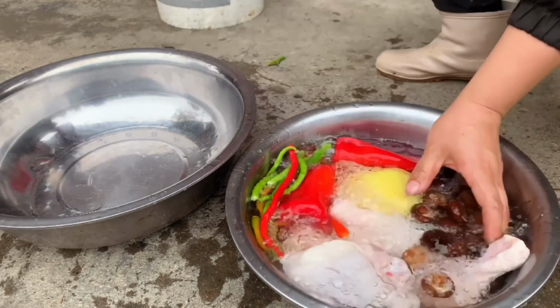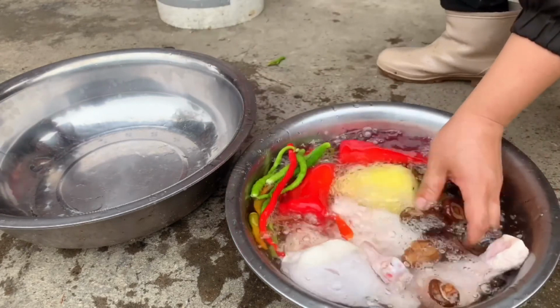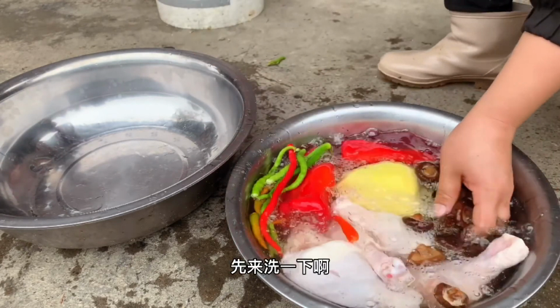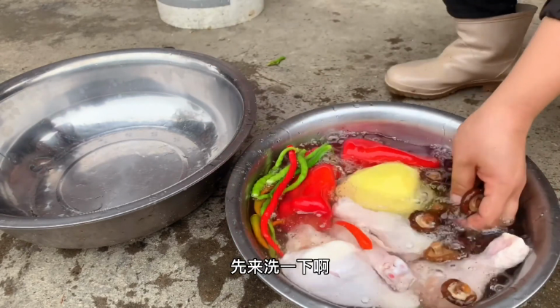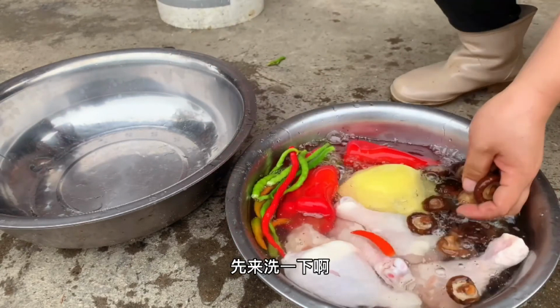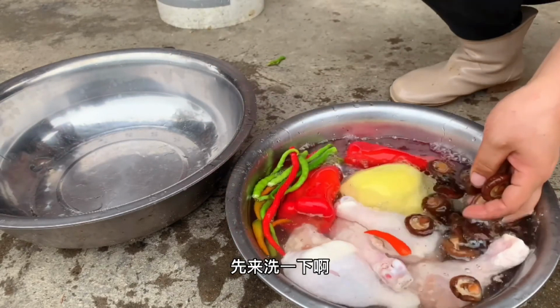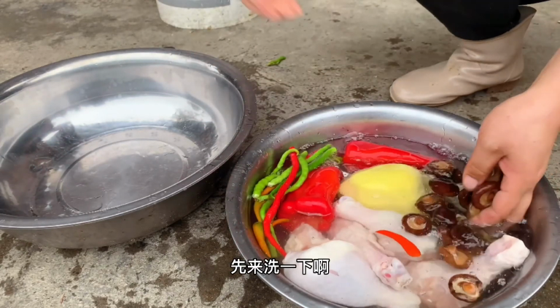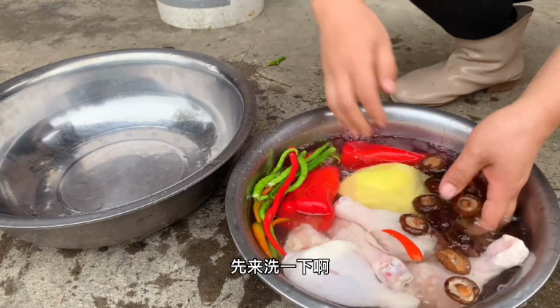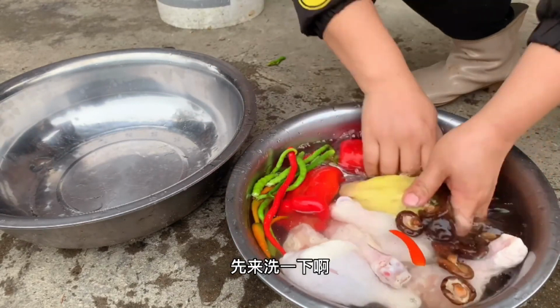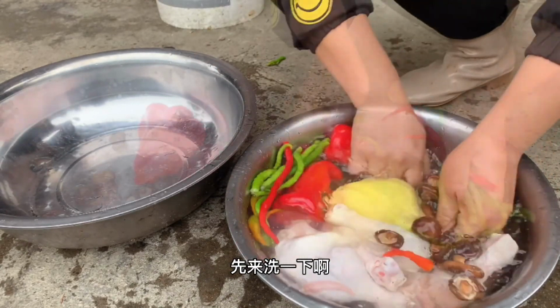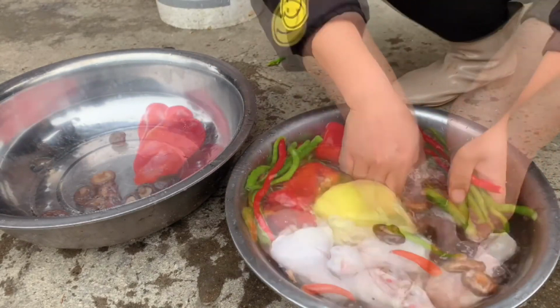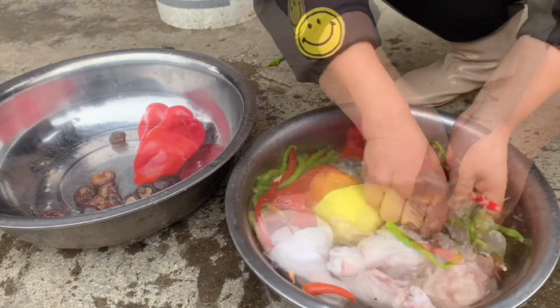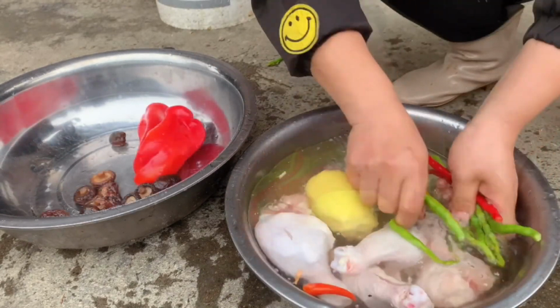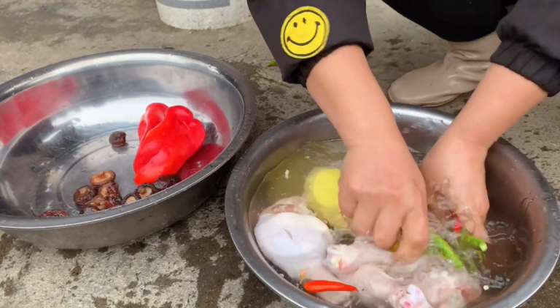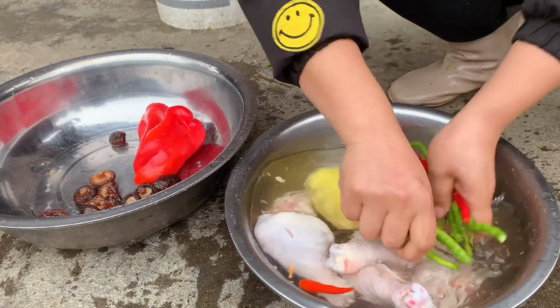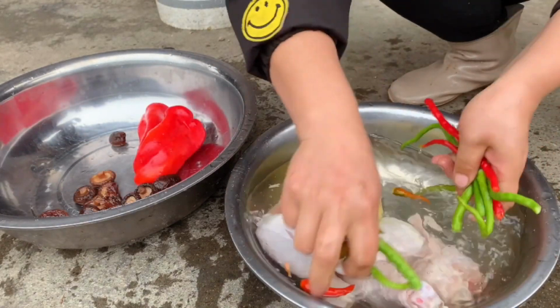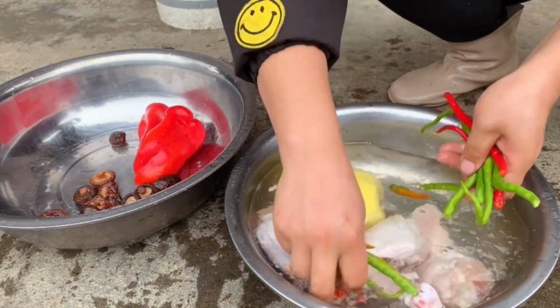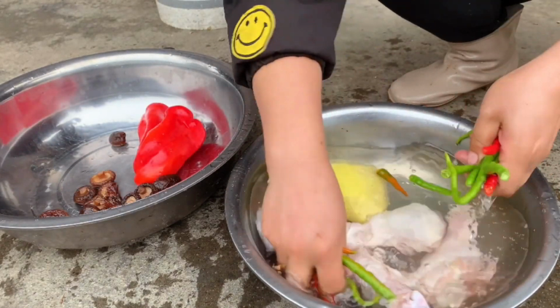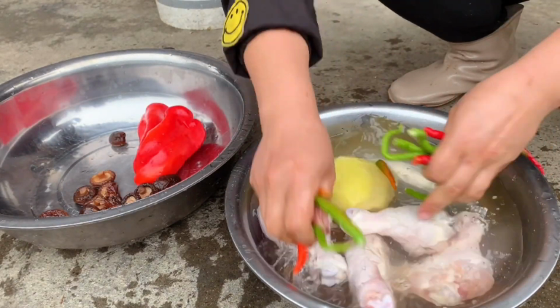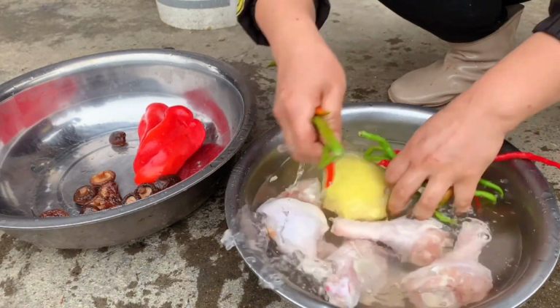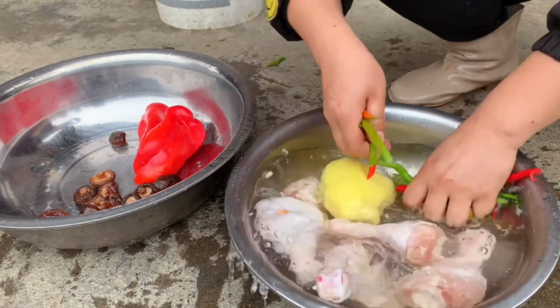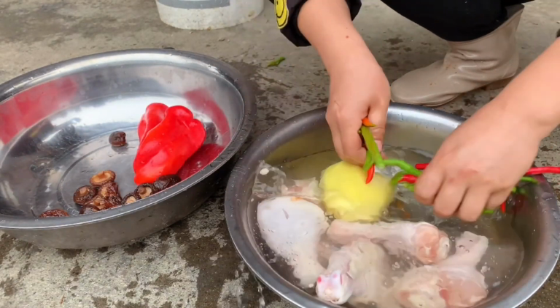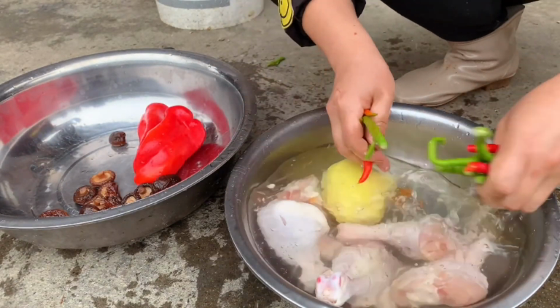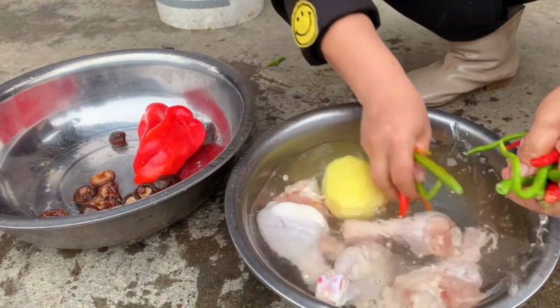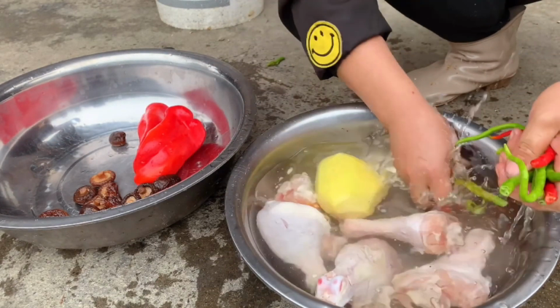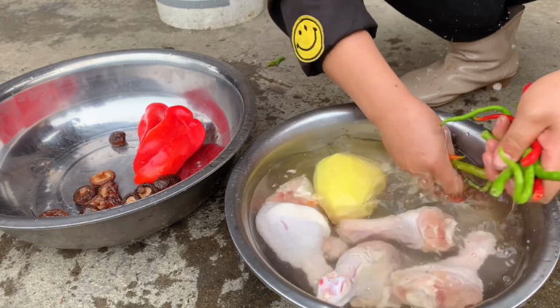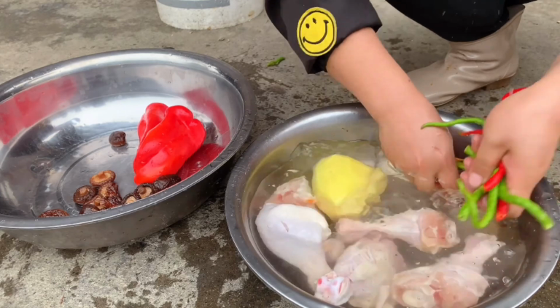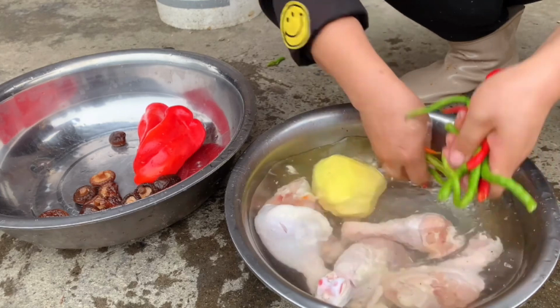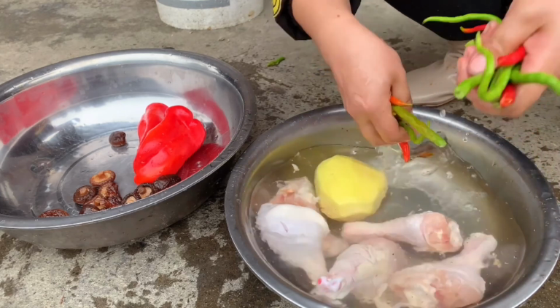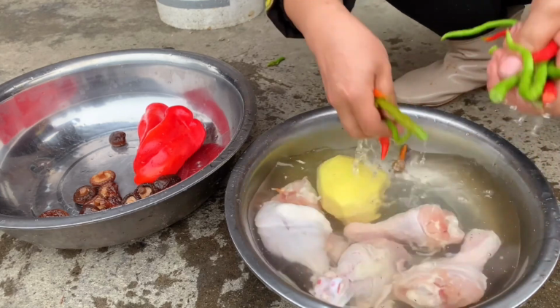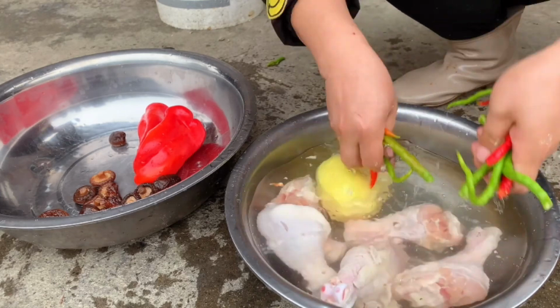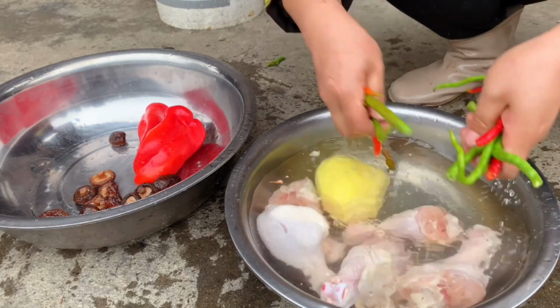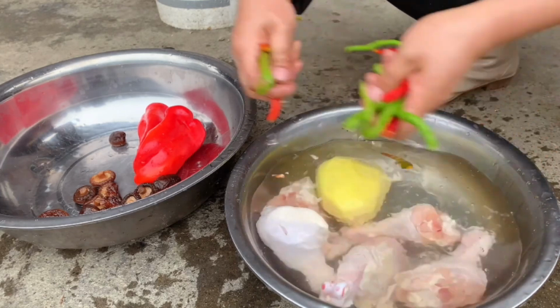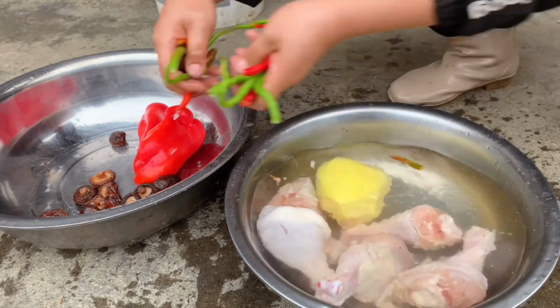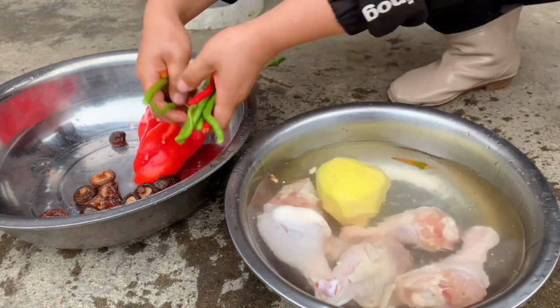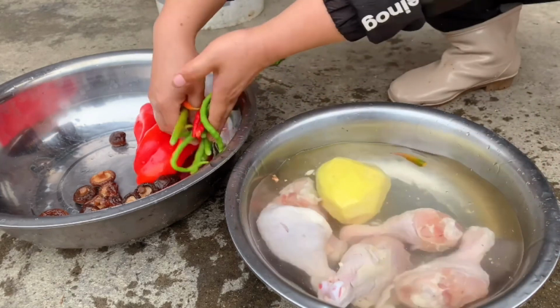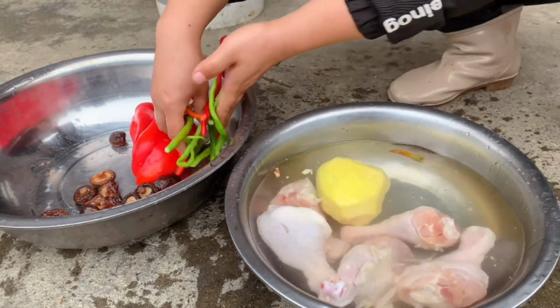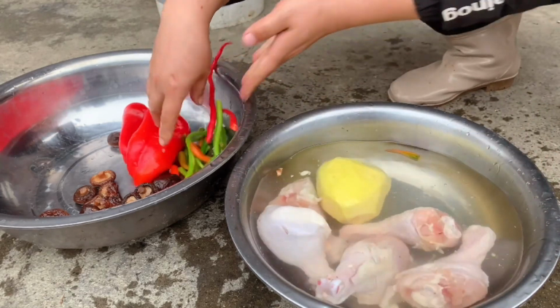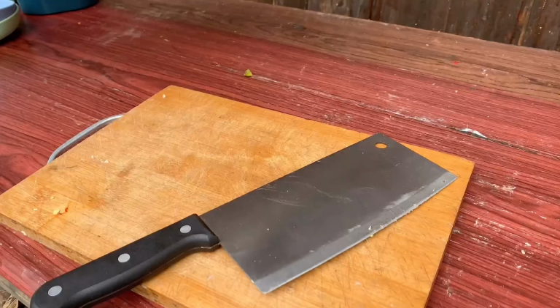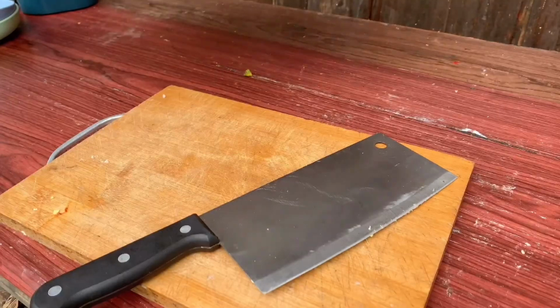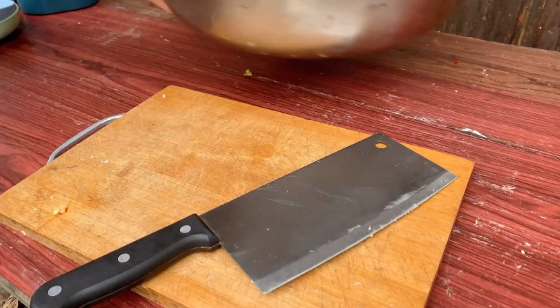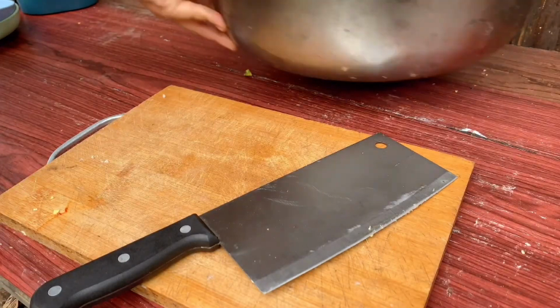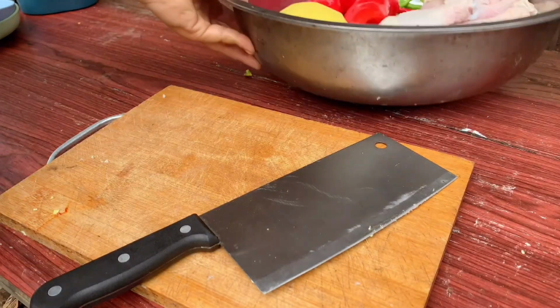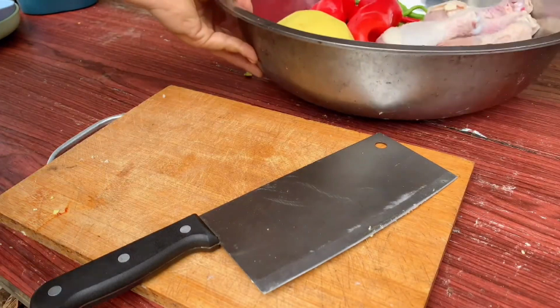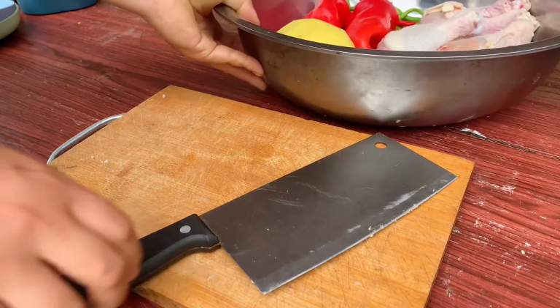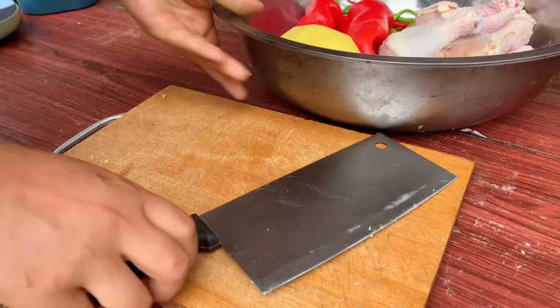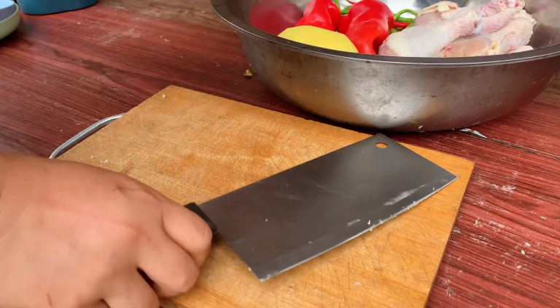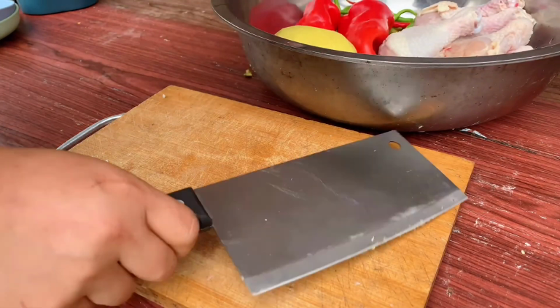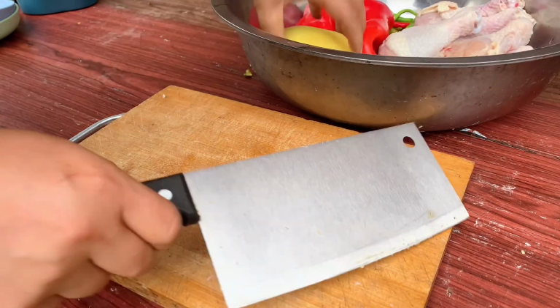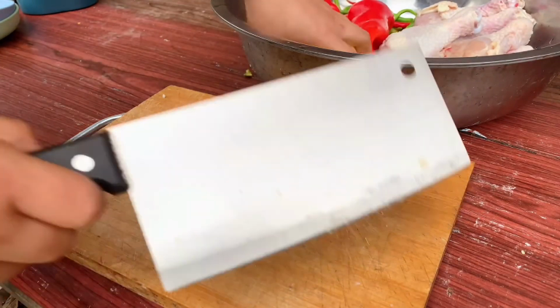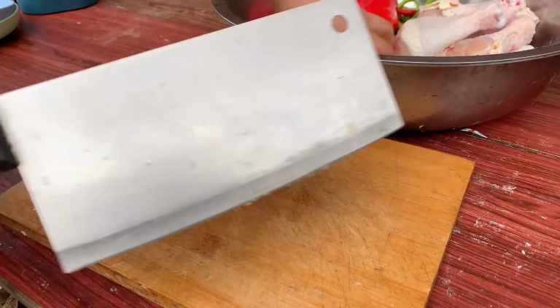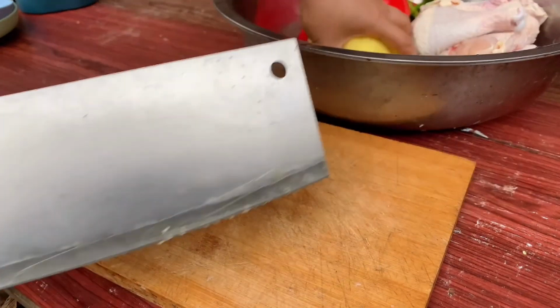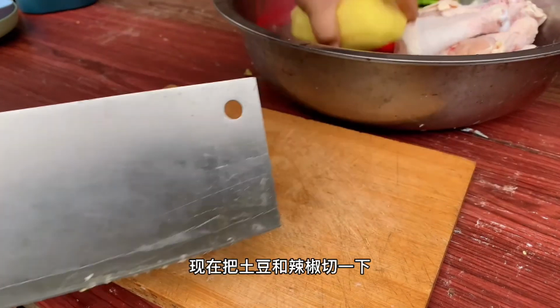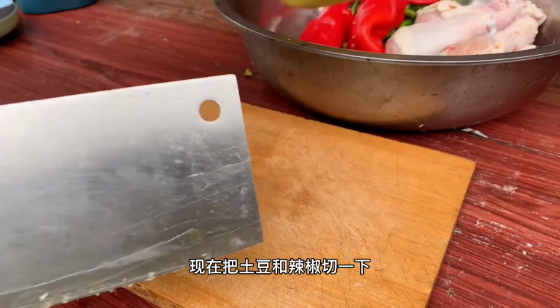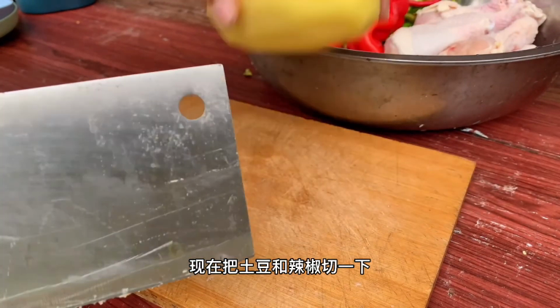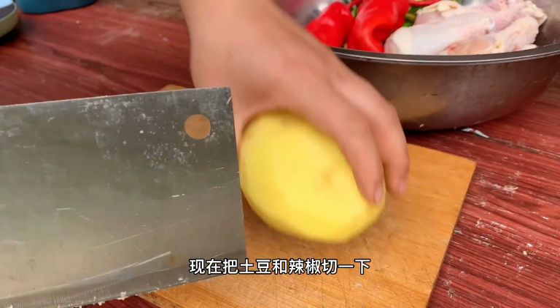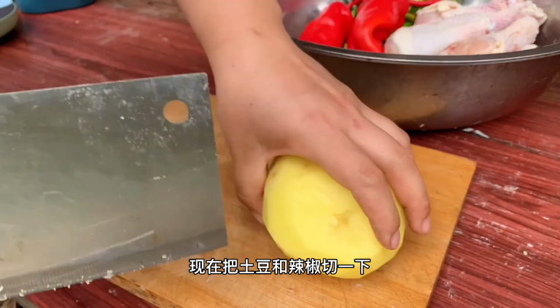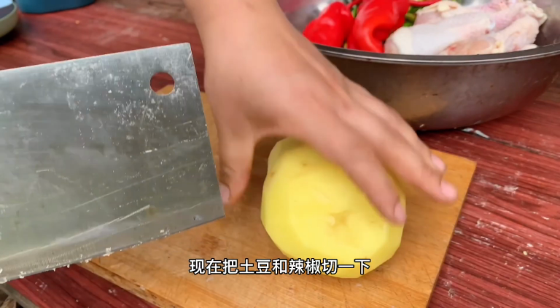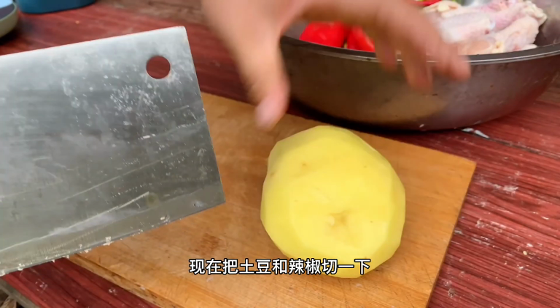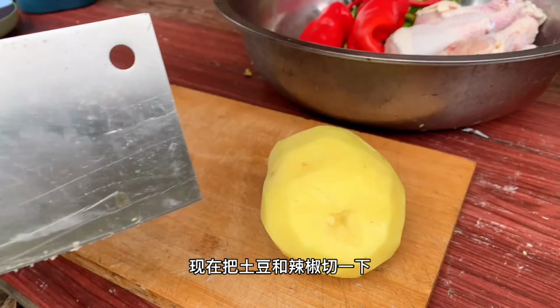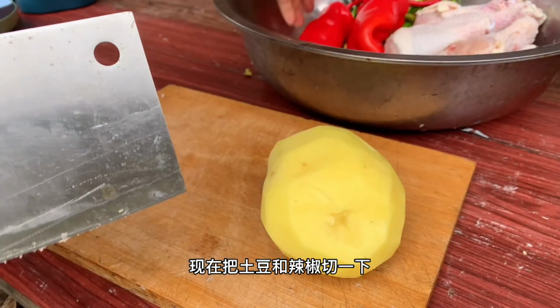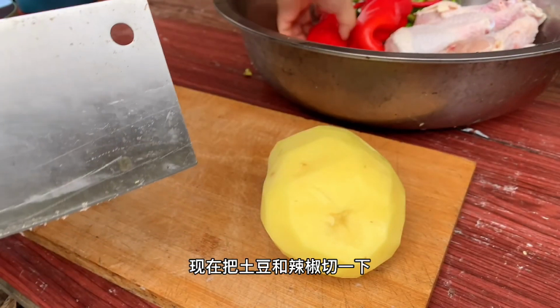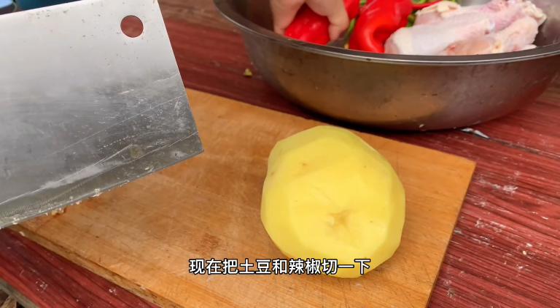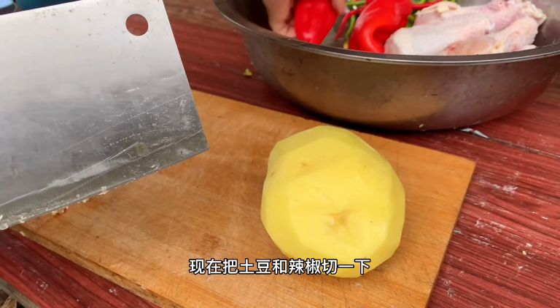I'm going to wash it. Then I'll cut some ginger and chili.